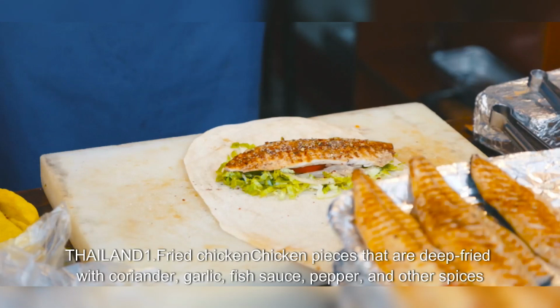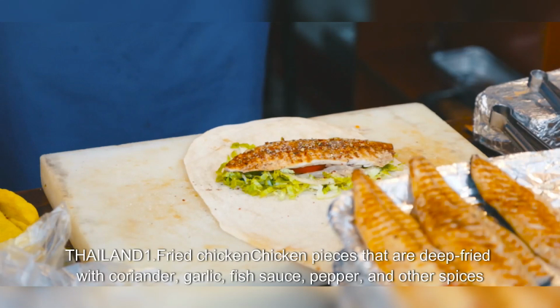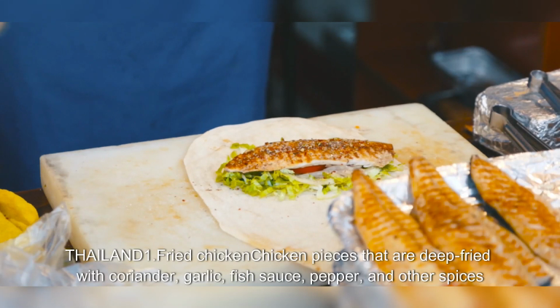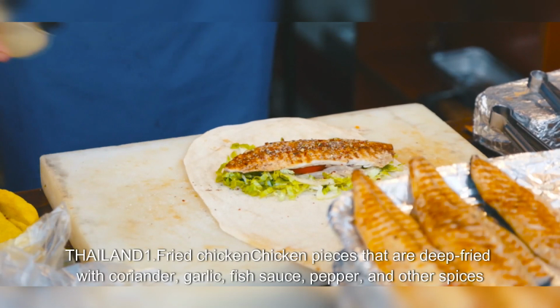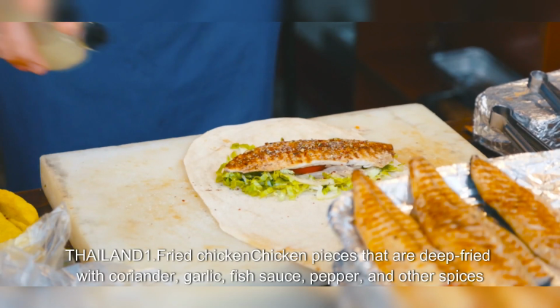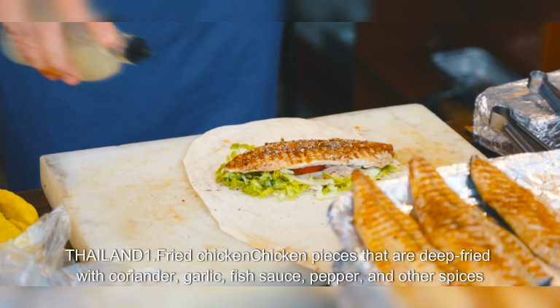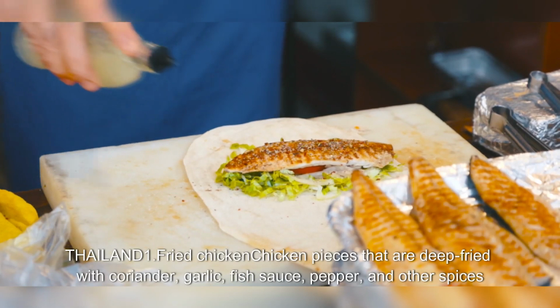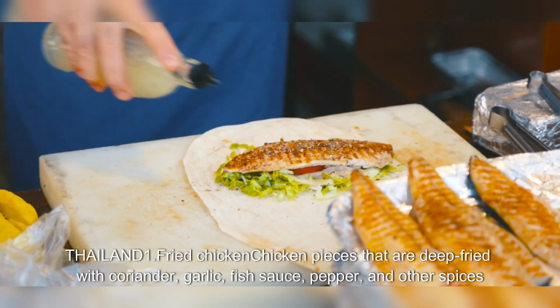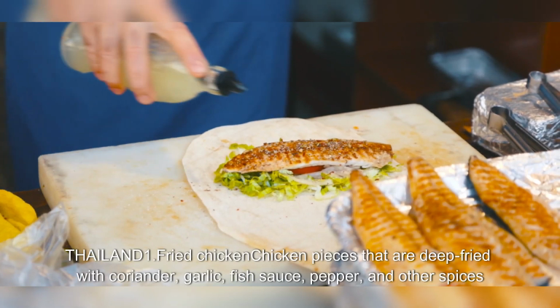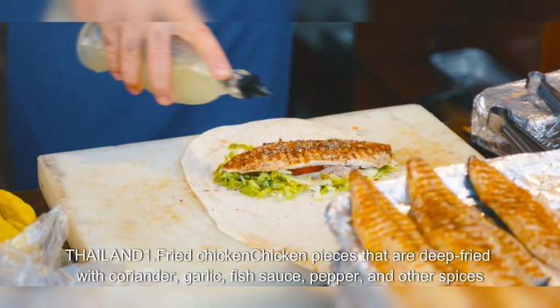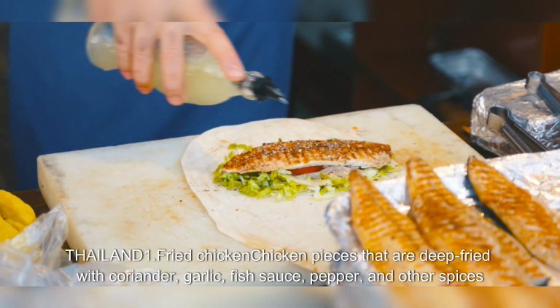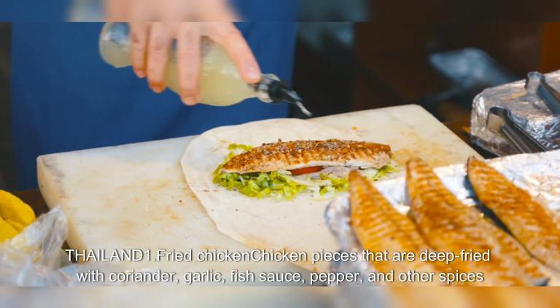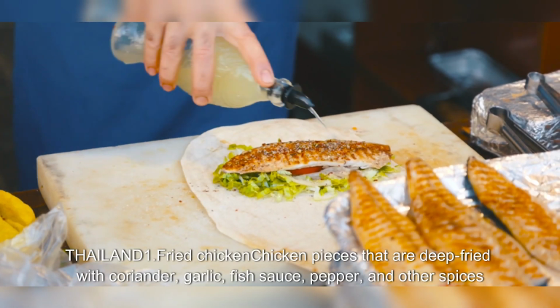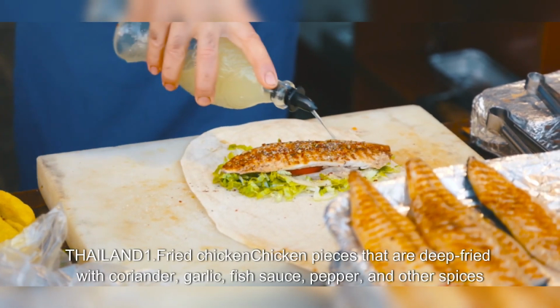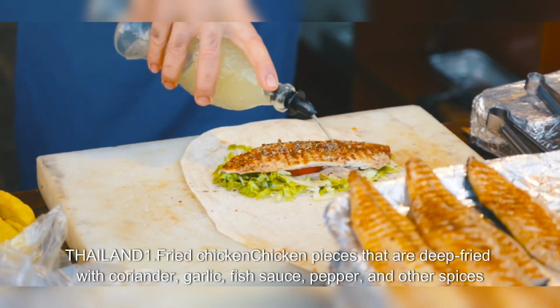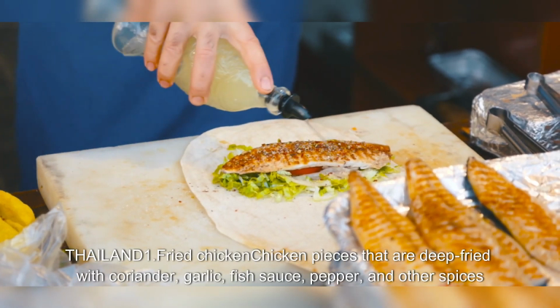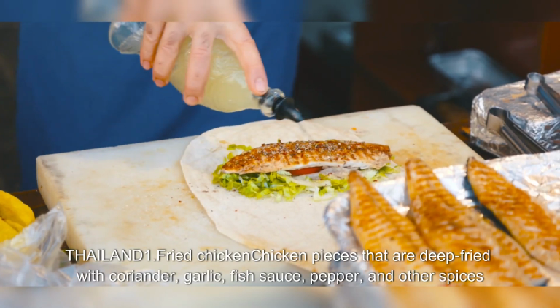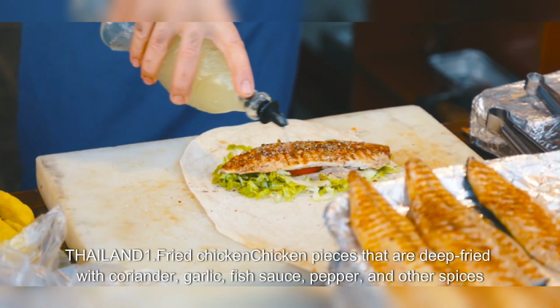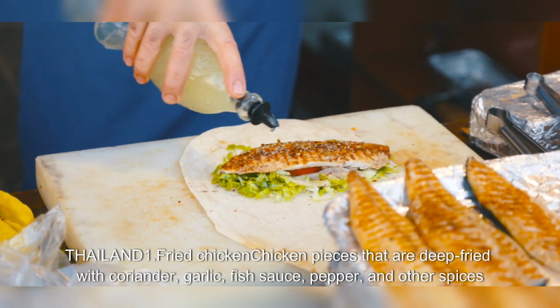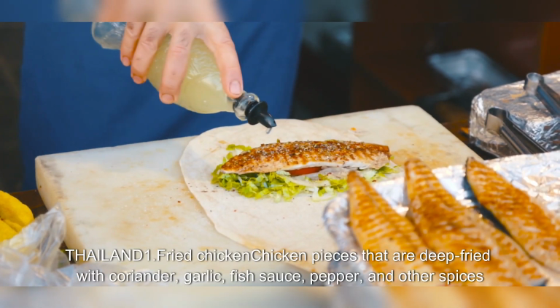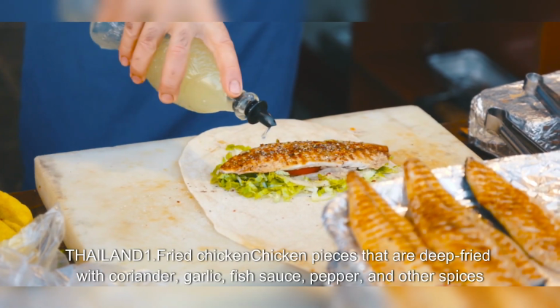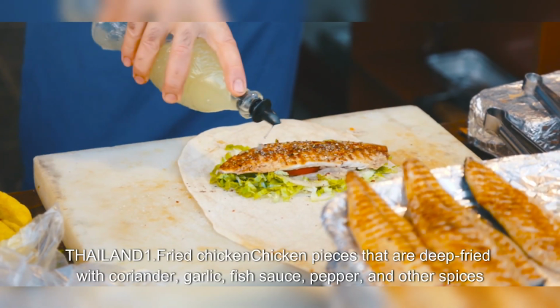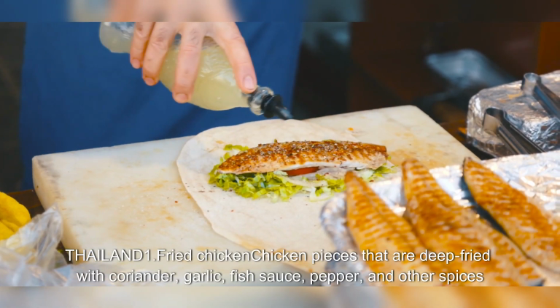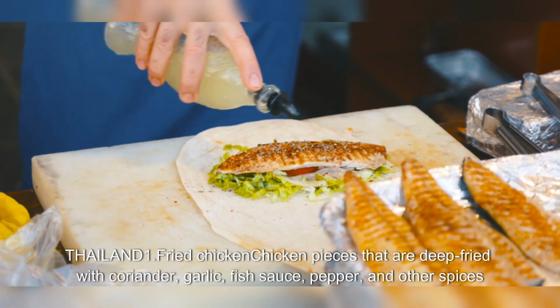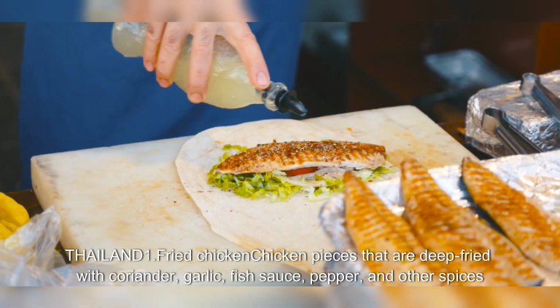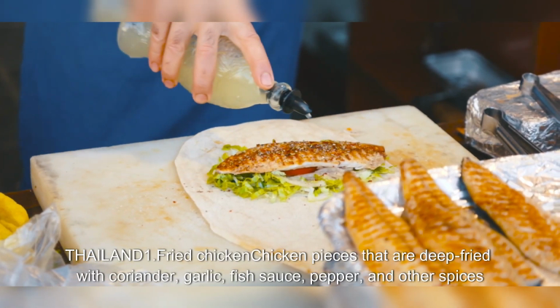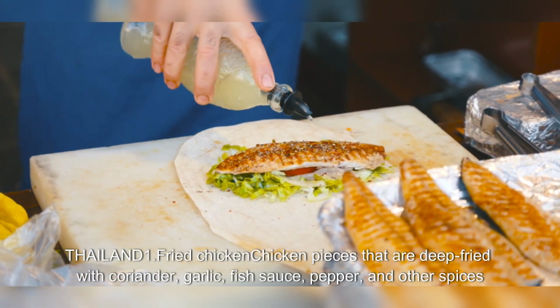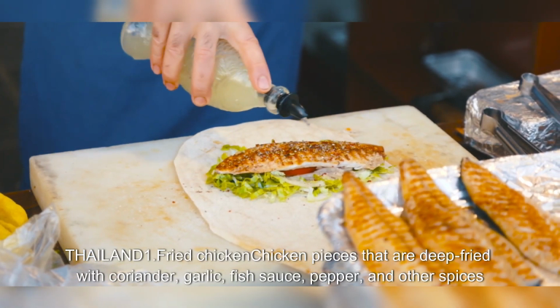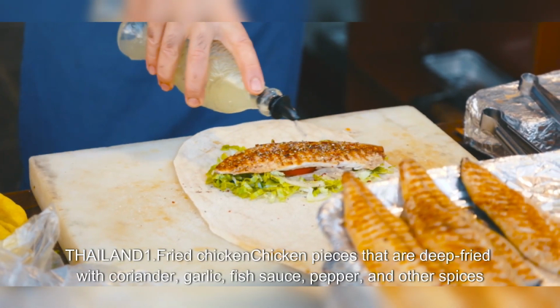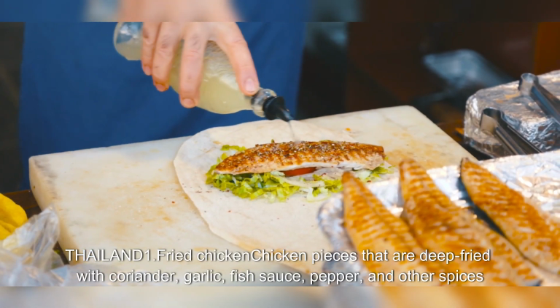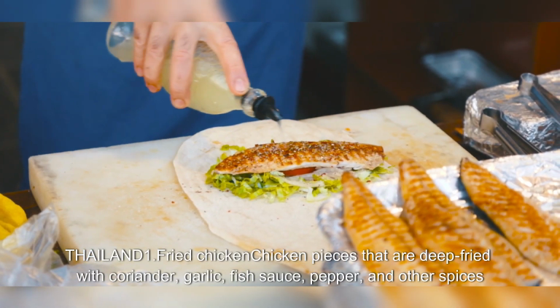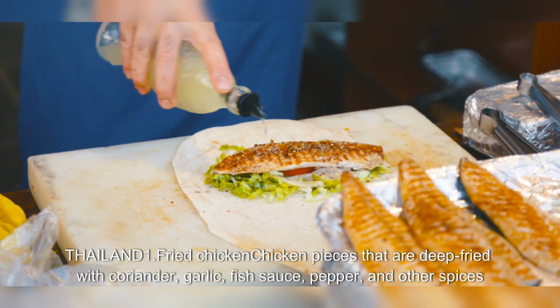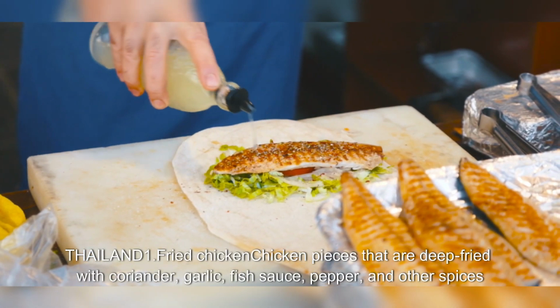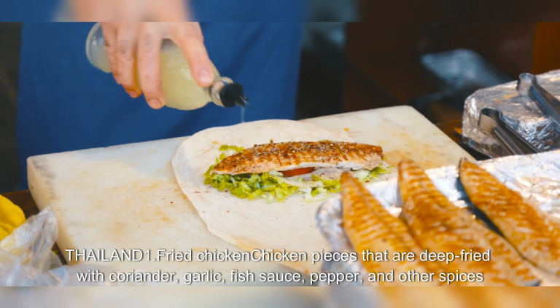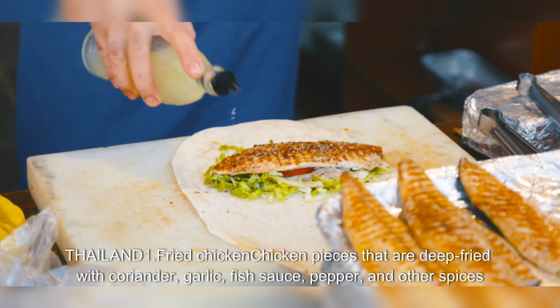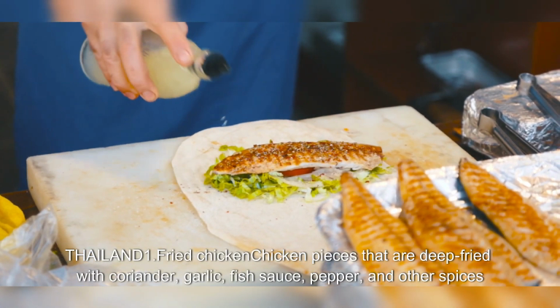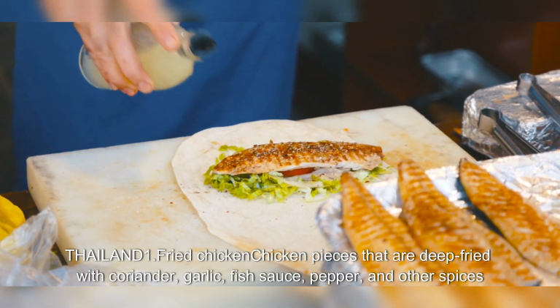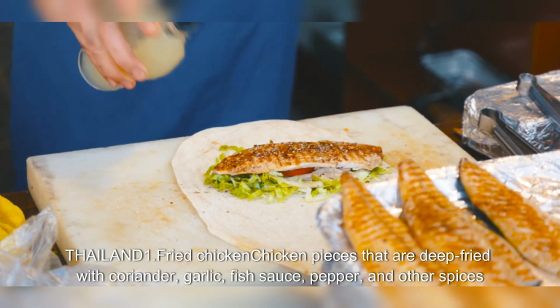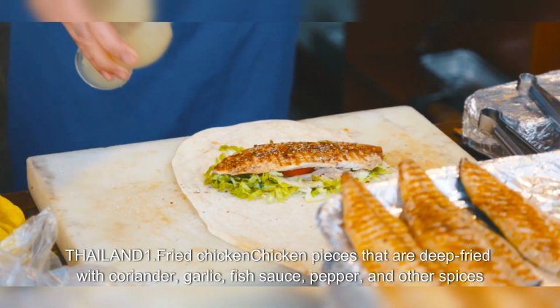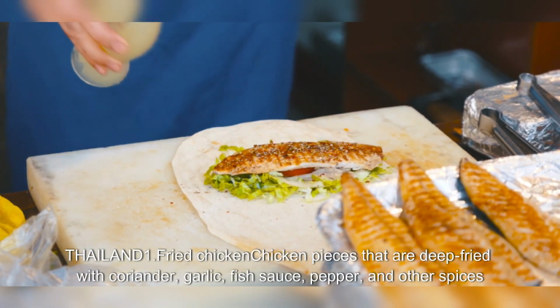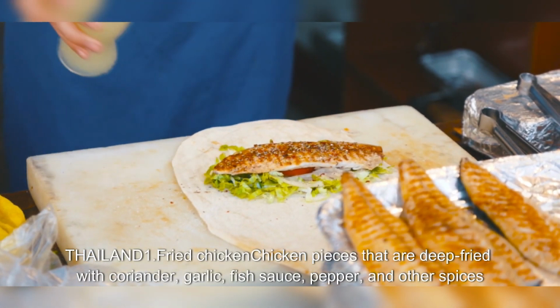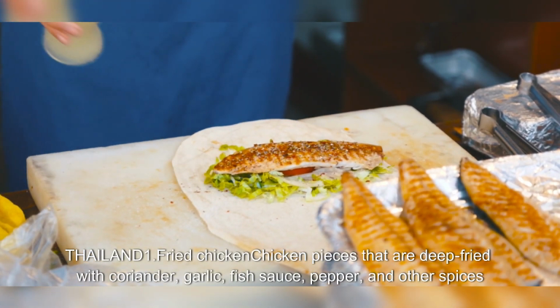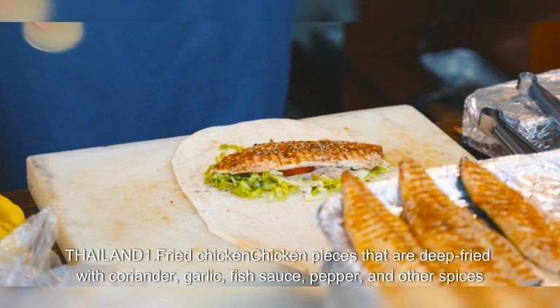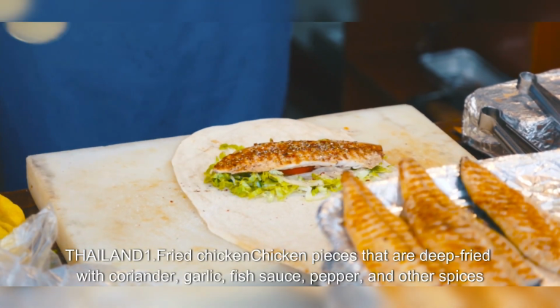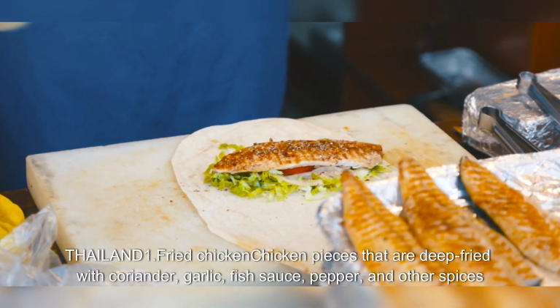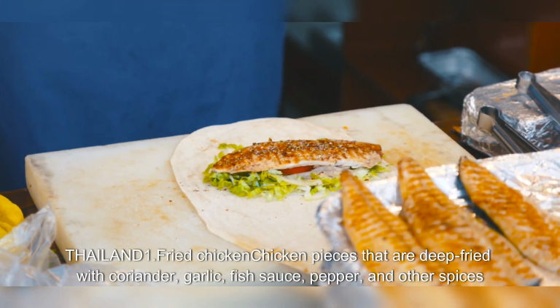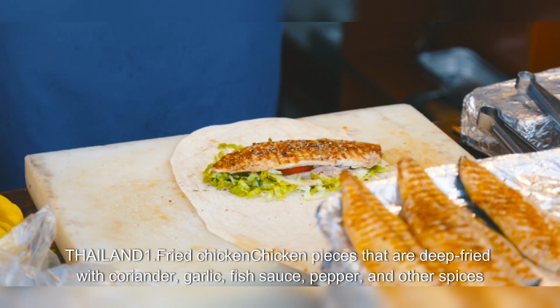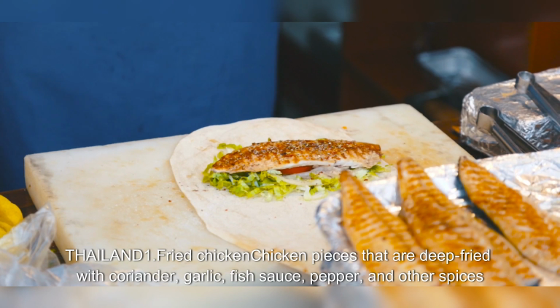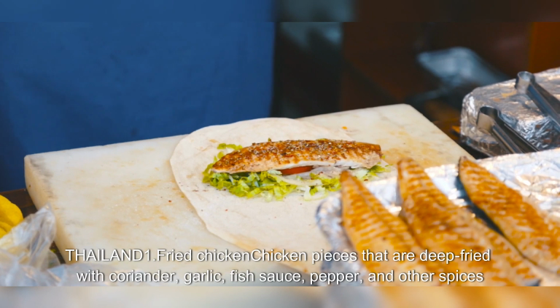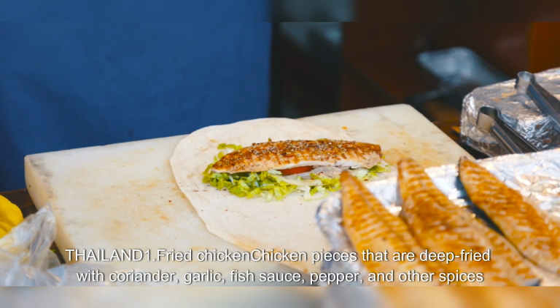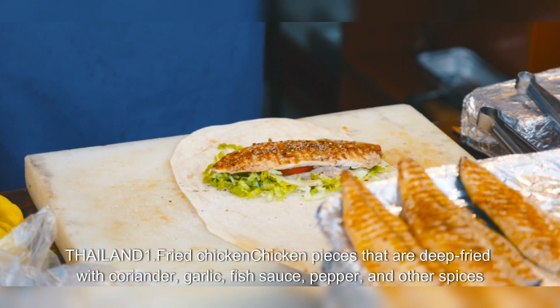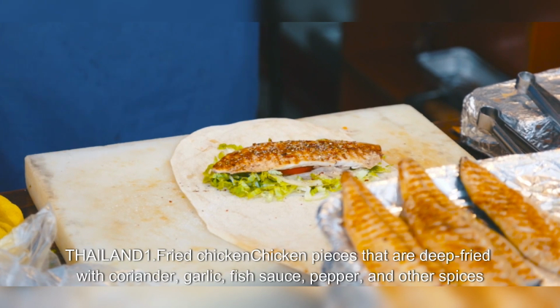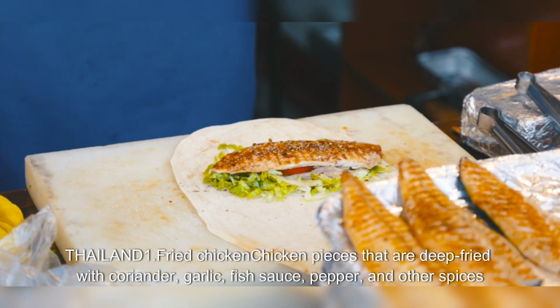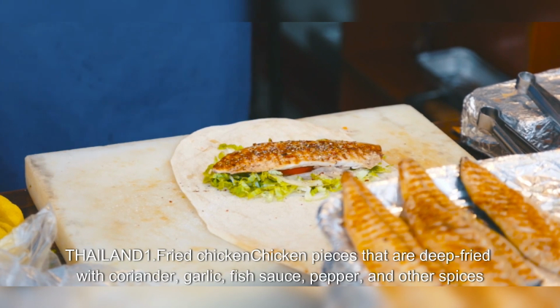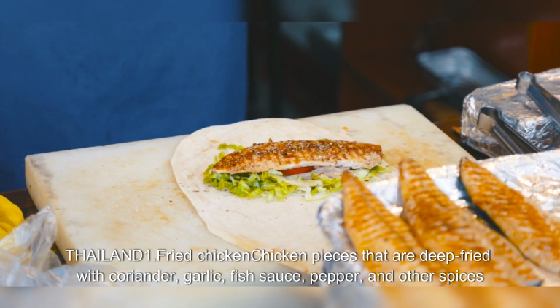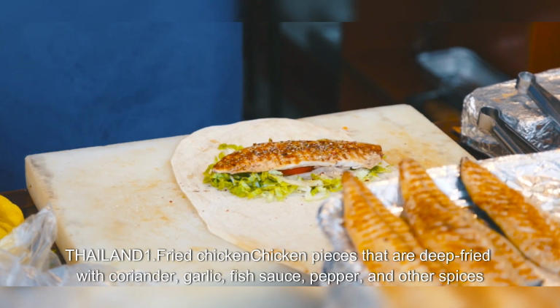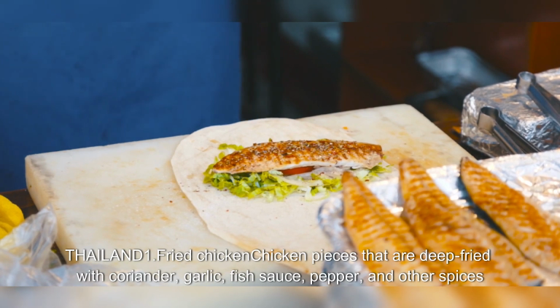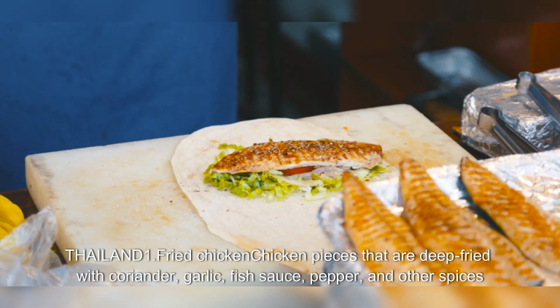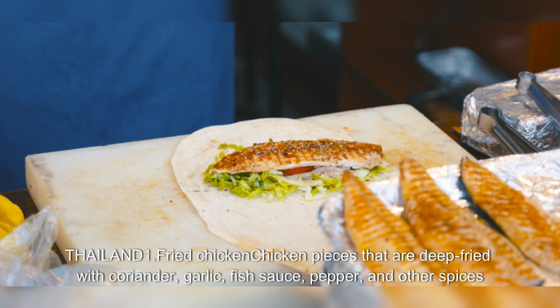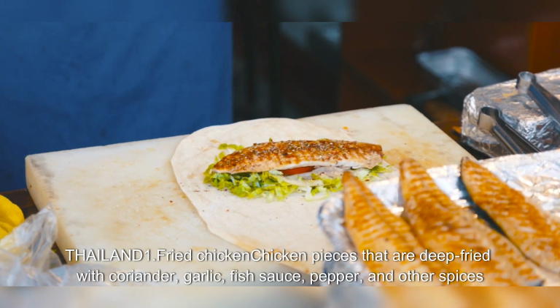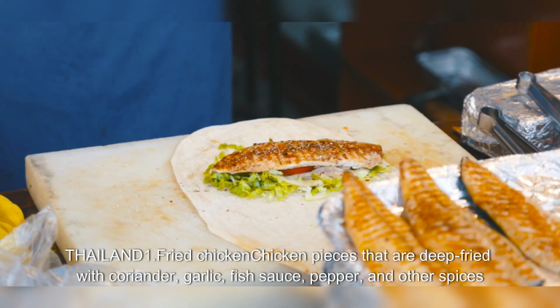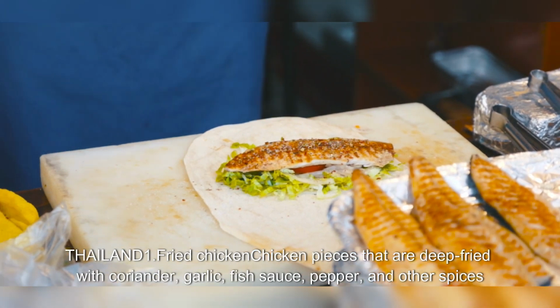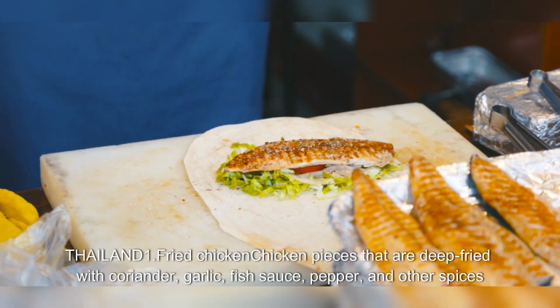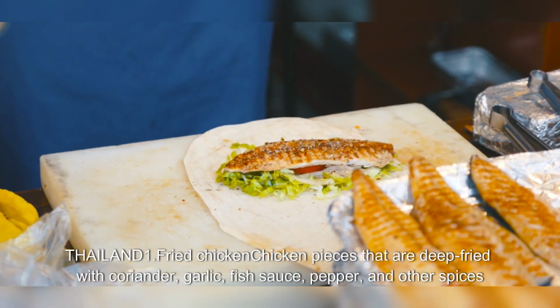Thailand. 1. Fried Chicken: chicken pieces that are deep fried with coriander, garlic, fish sauce, pepper, and other spices.